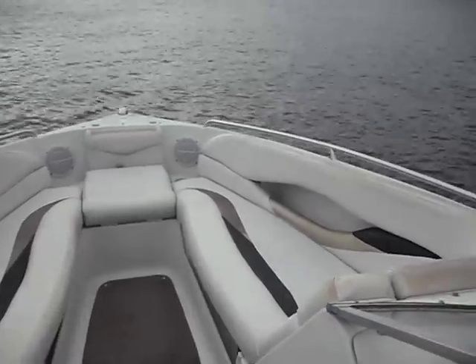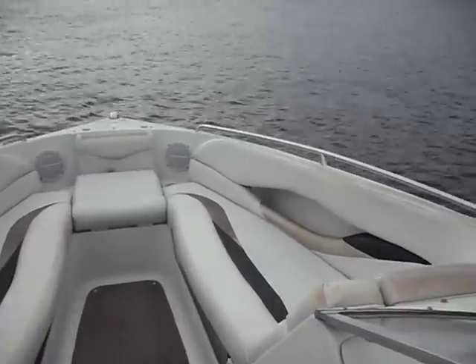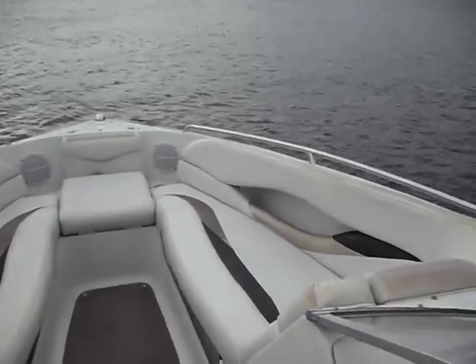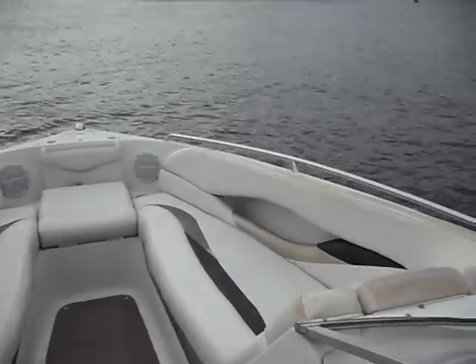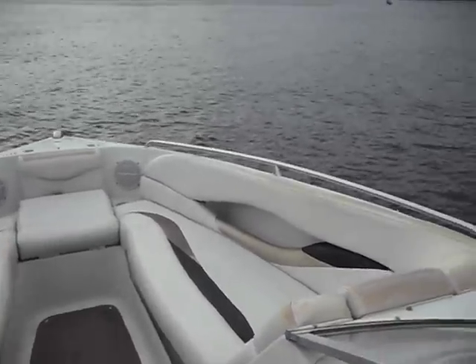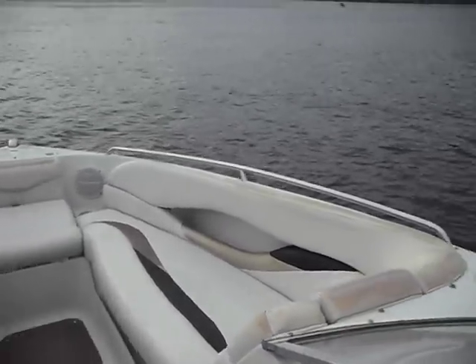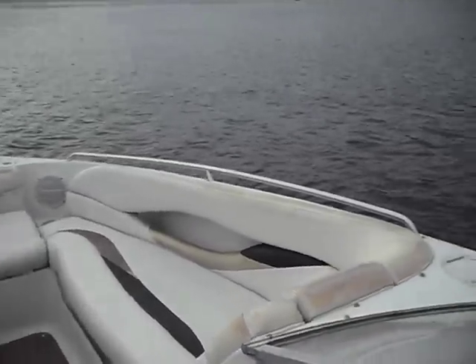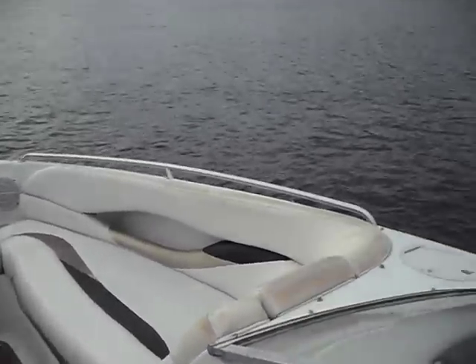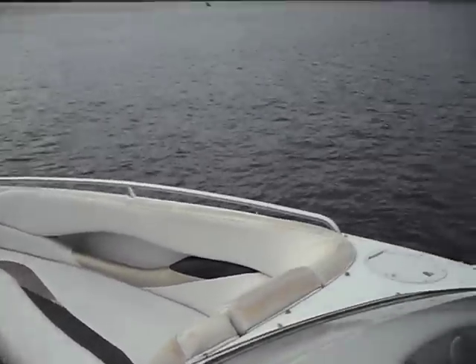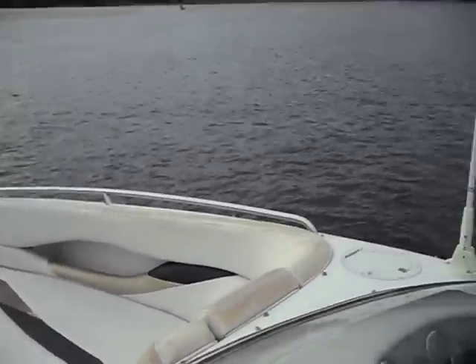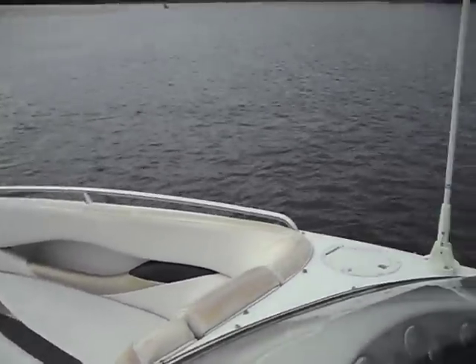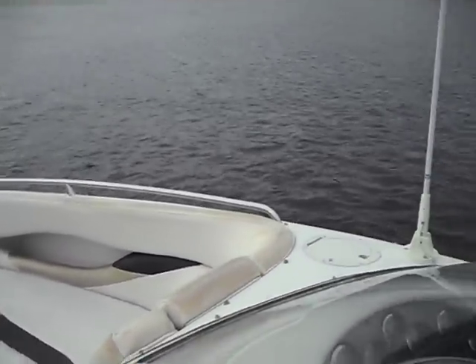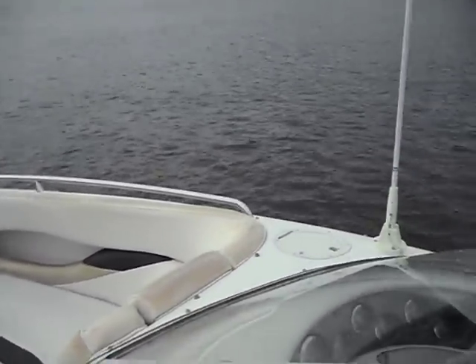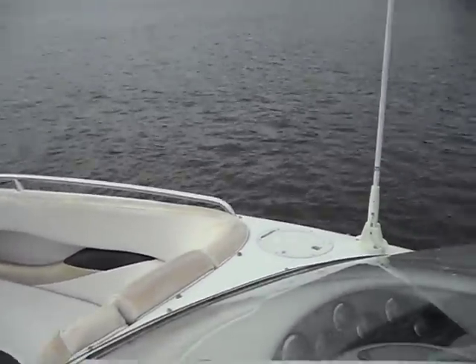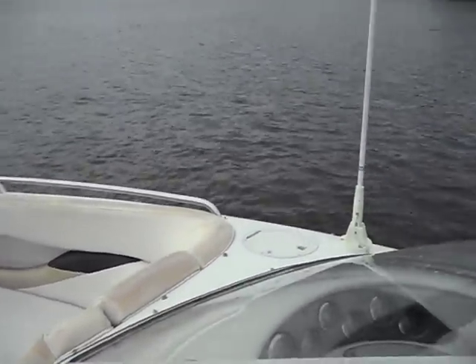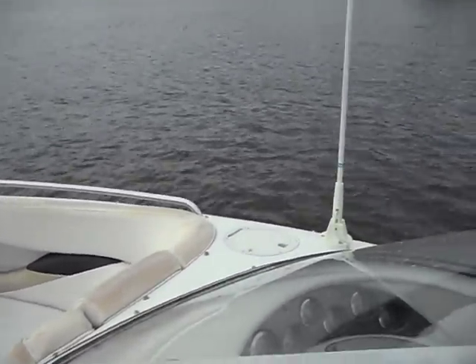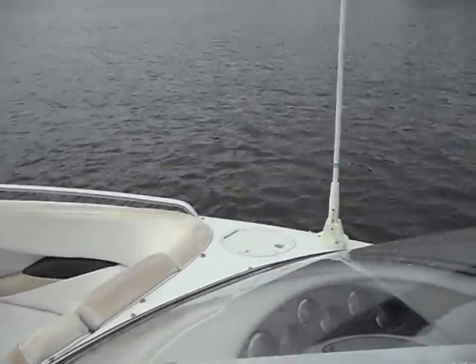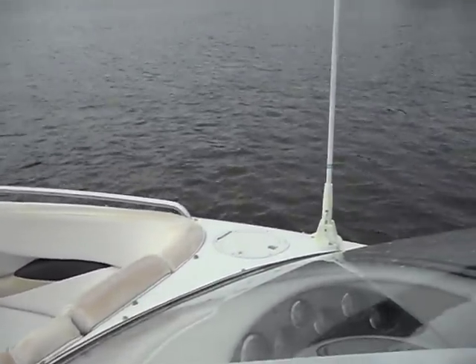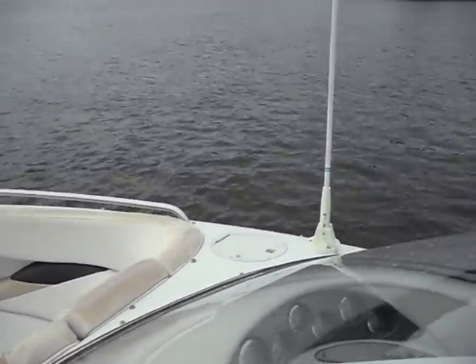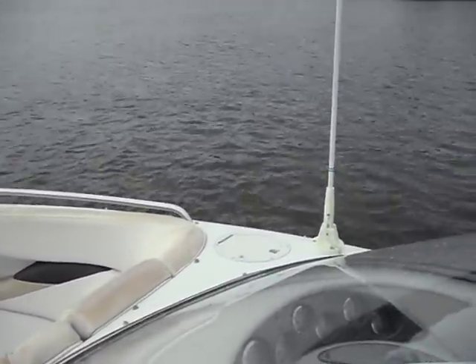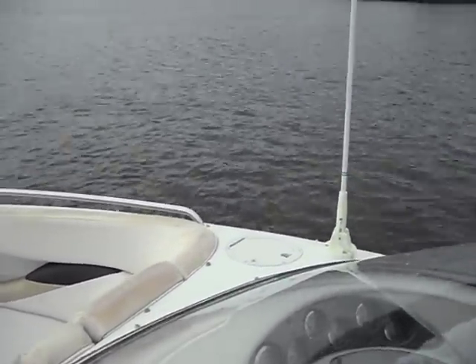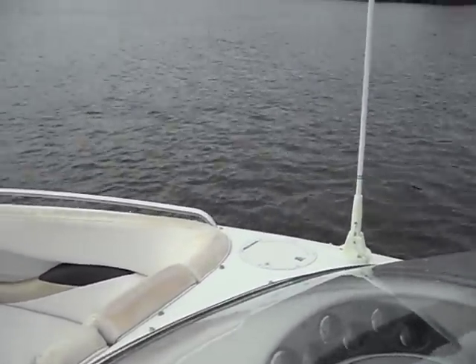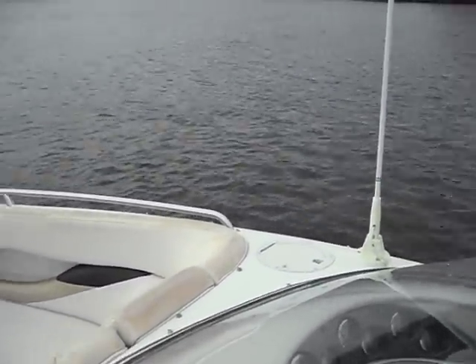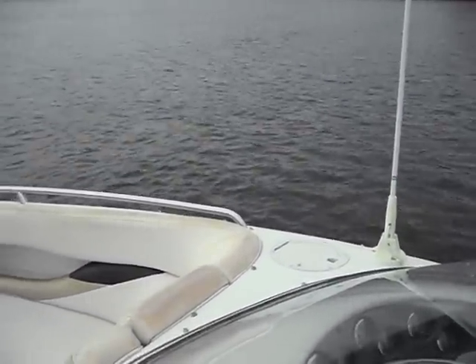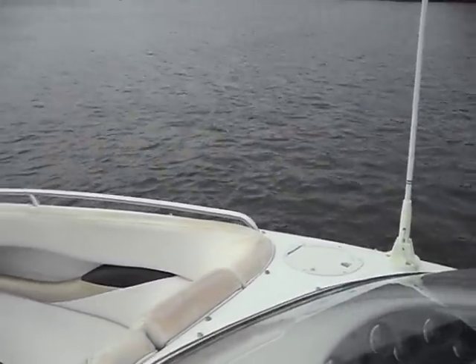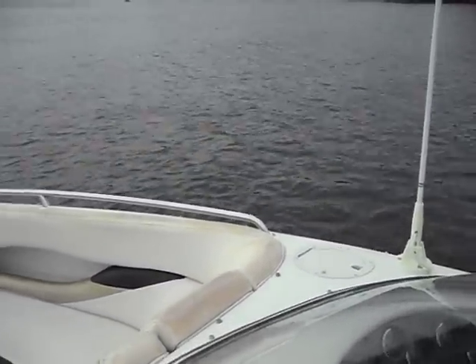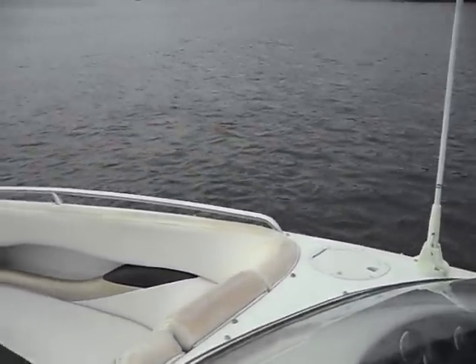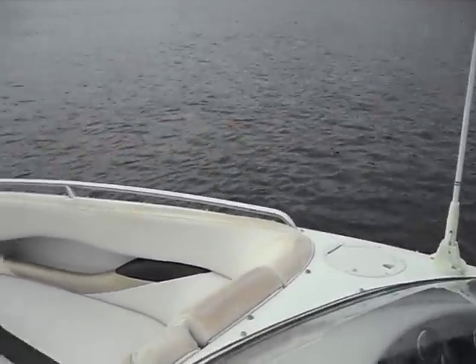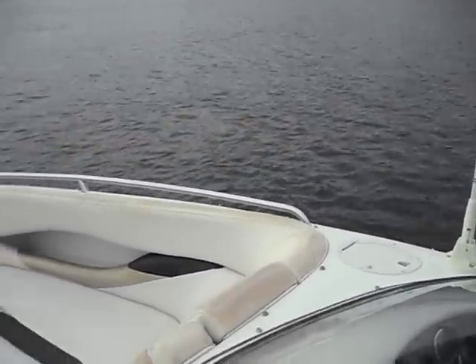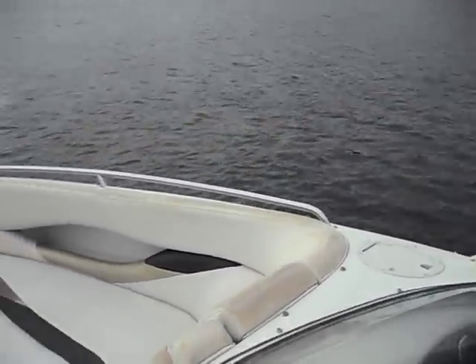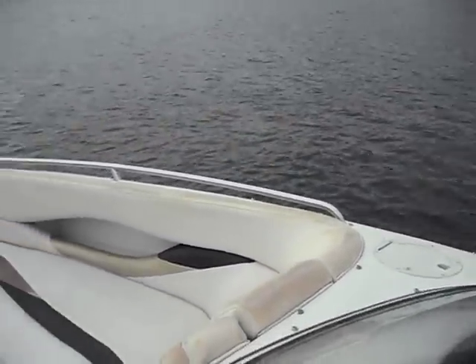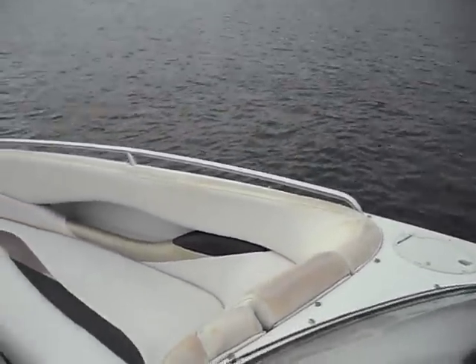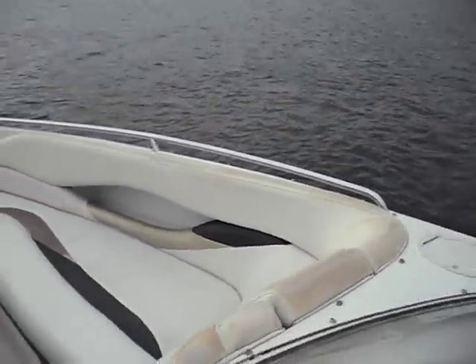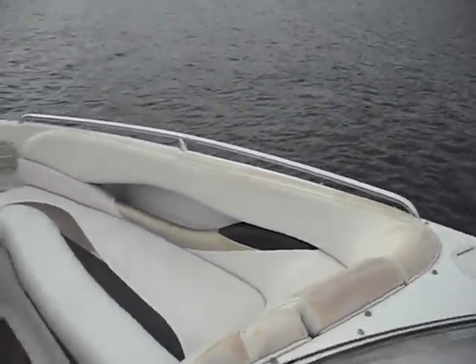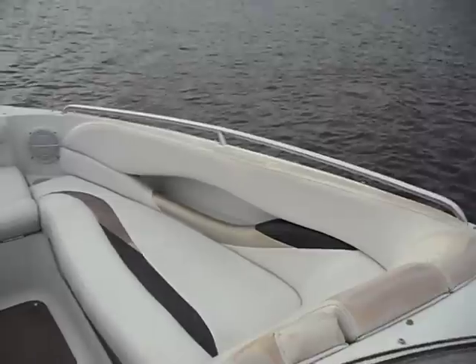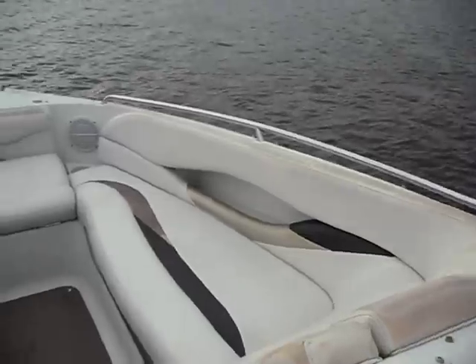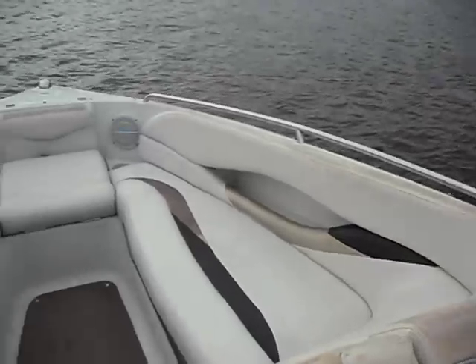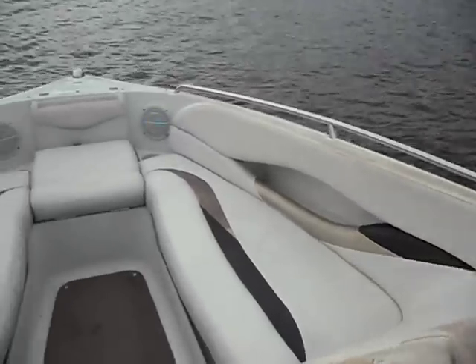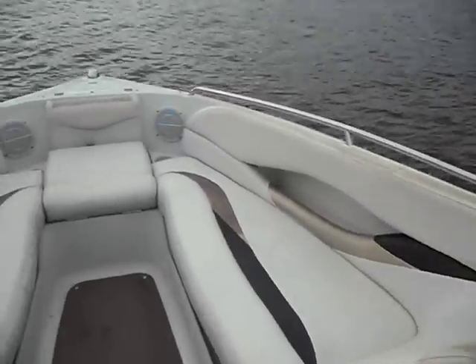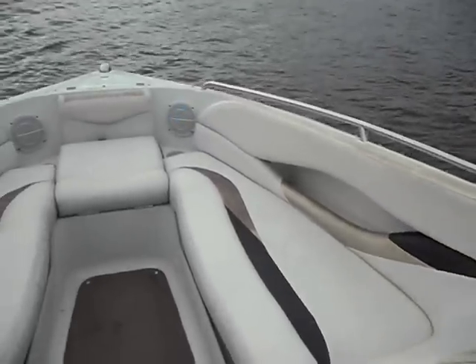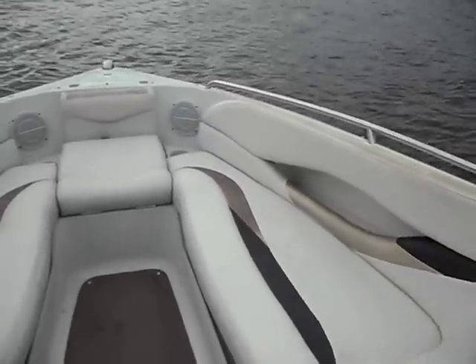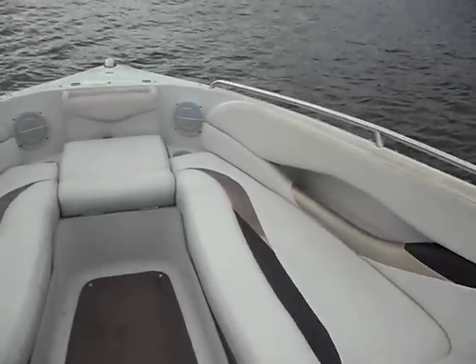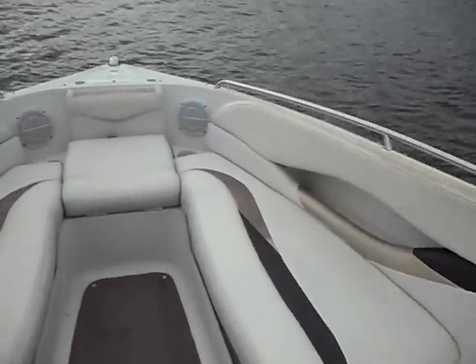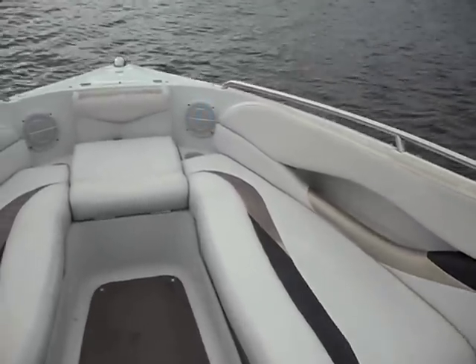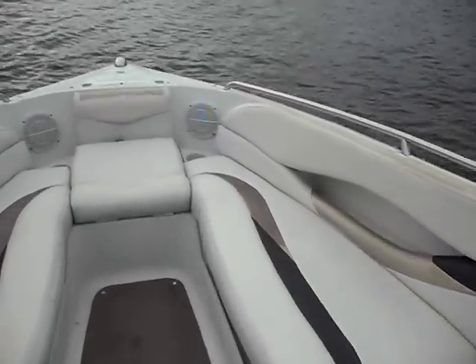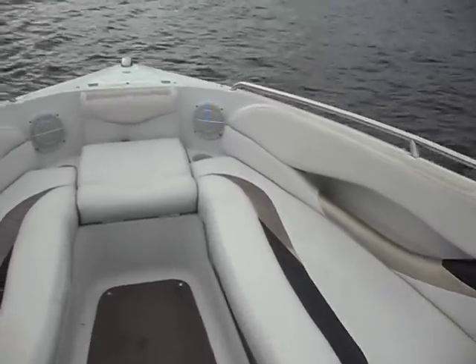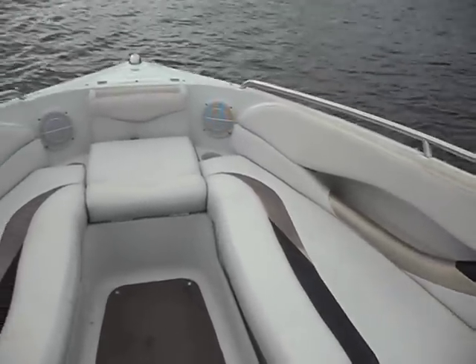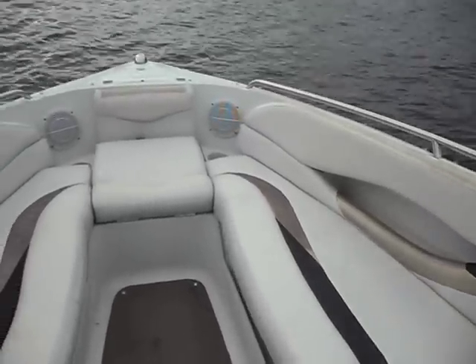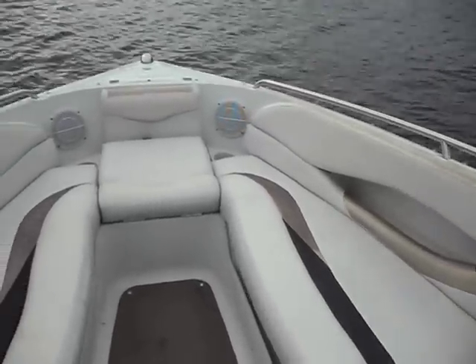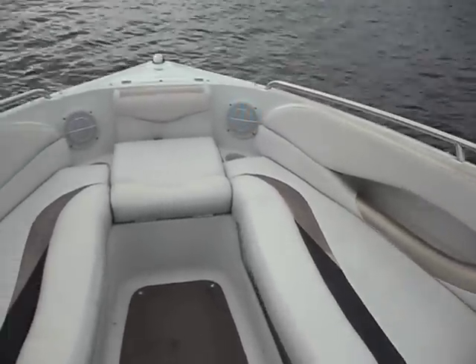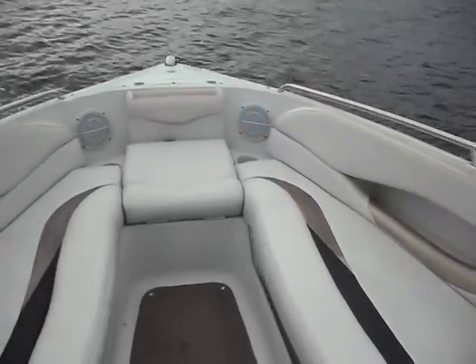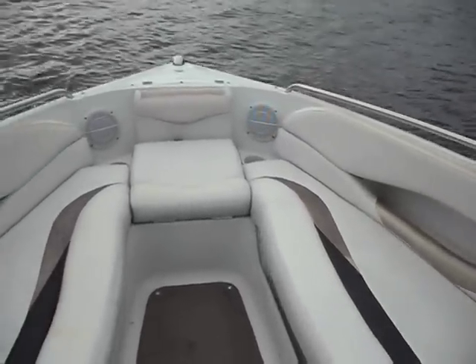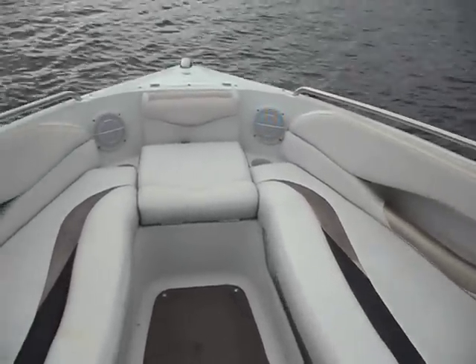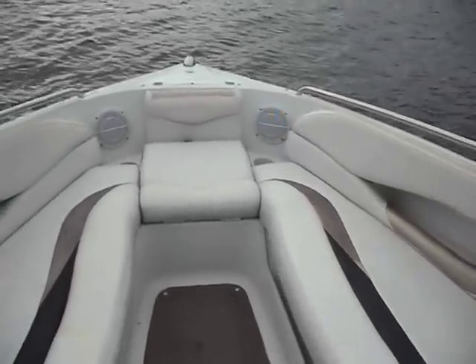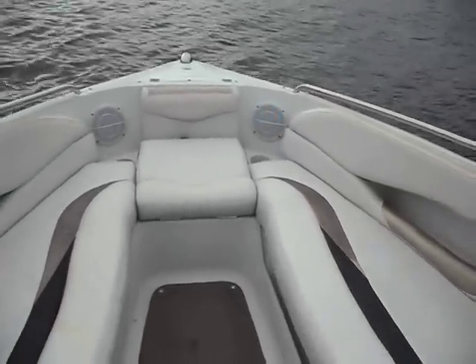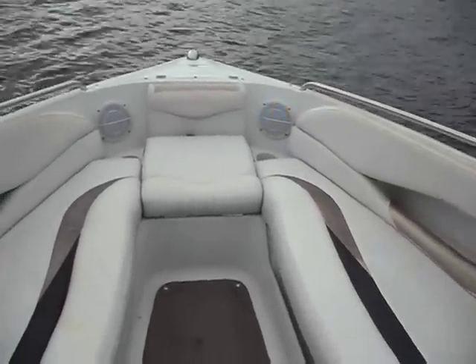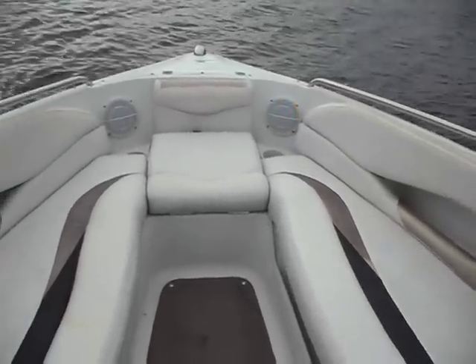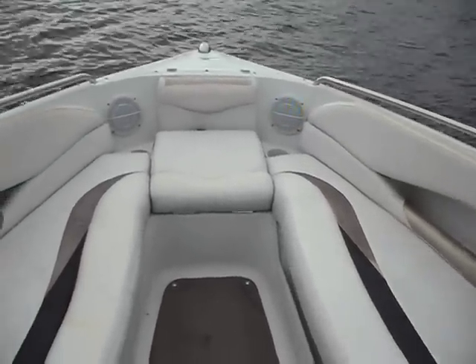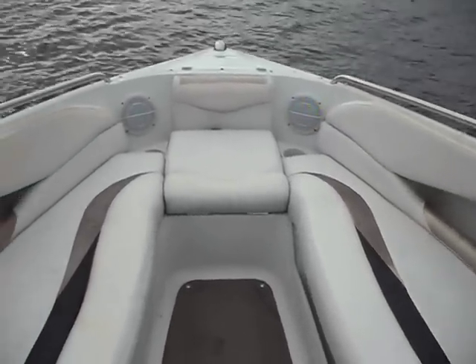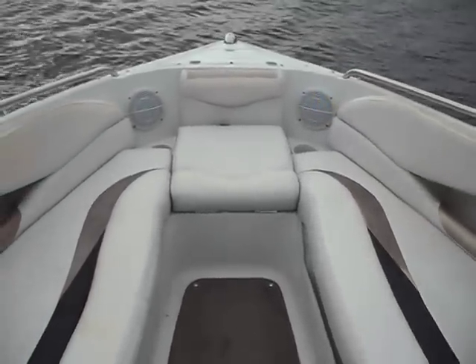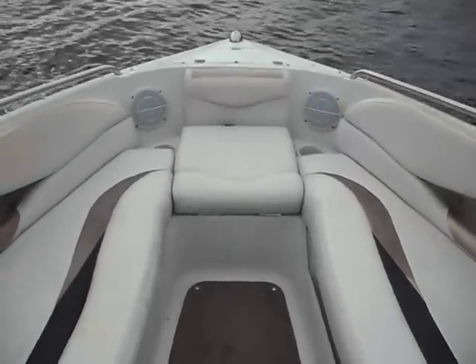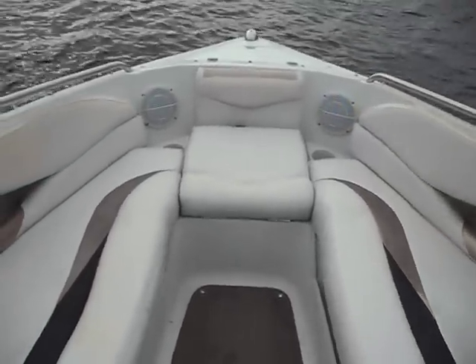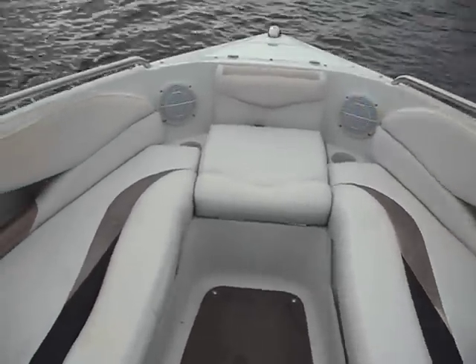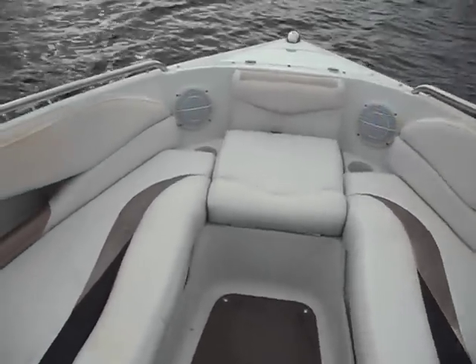Hello once again. This is Eric Richerail Marine on the 2002 StarCraft Nexus 23. I just wanted to show you some features of the boat.